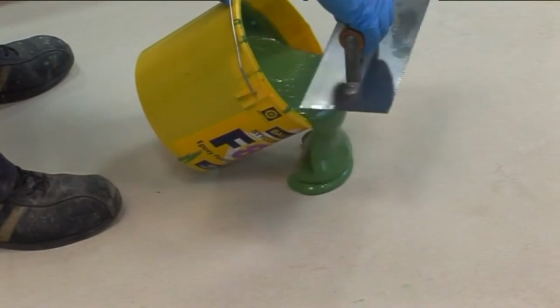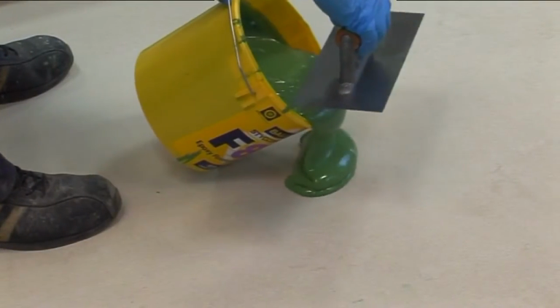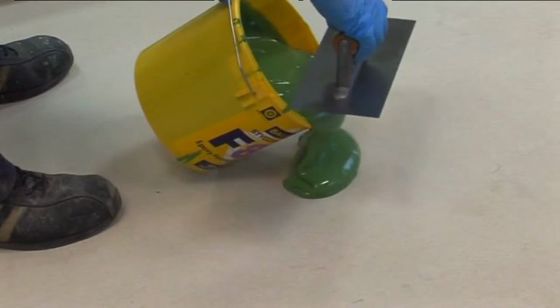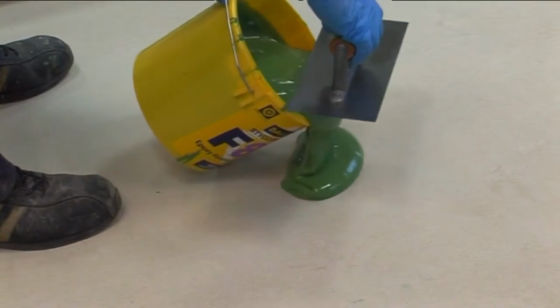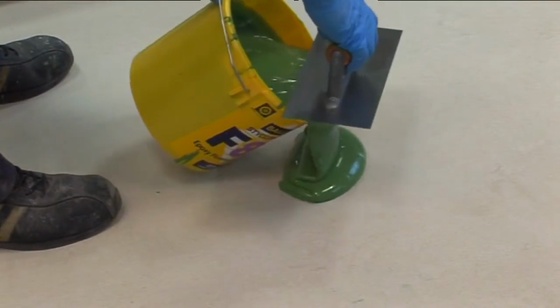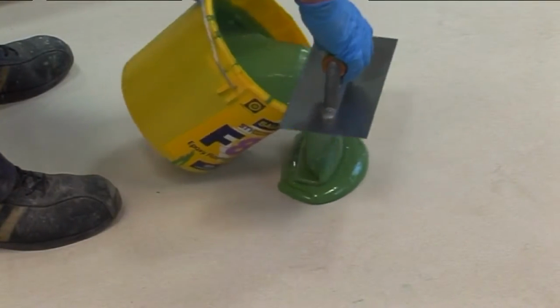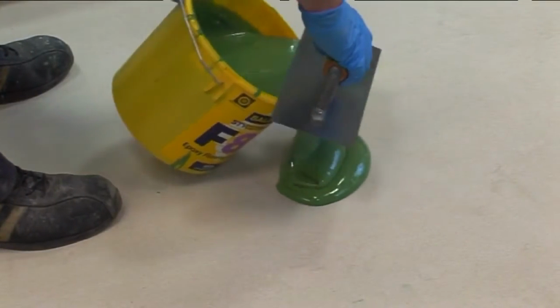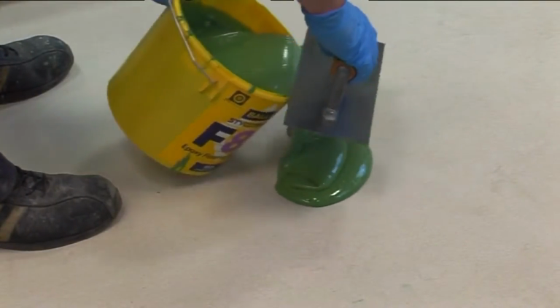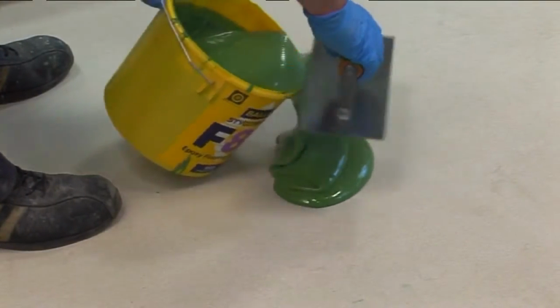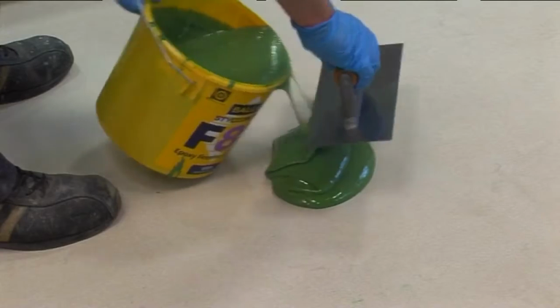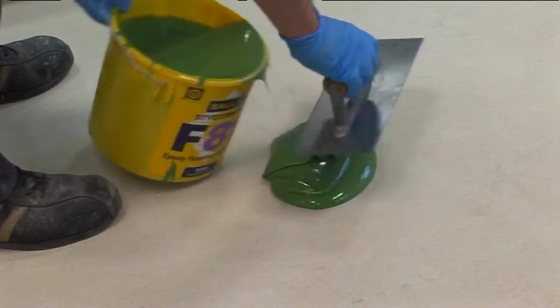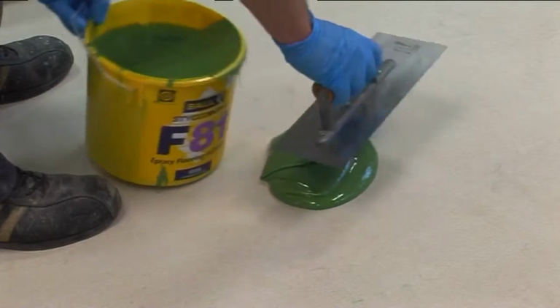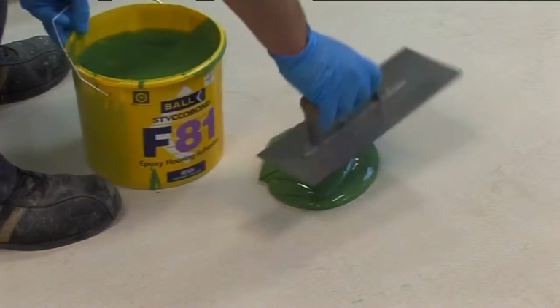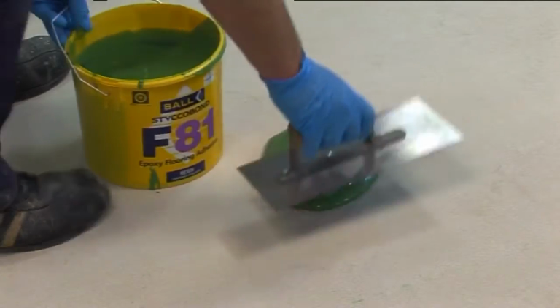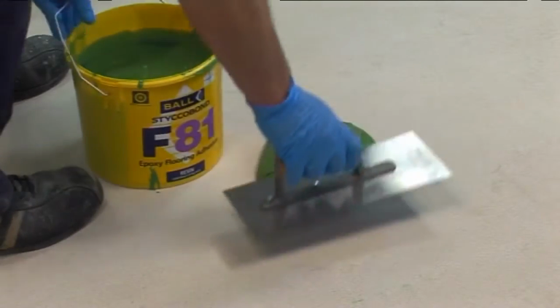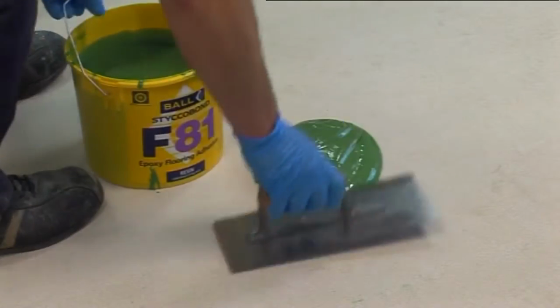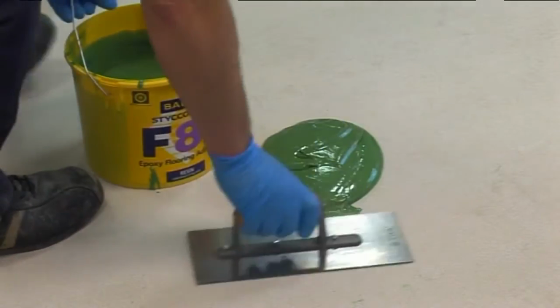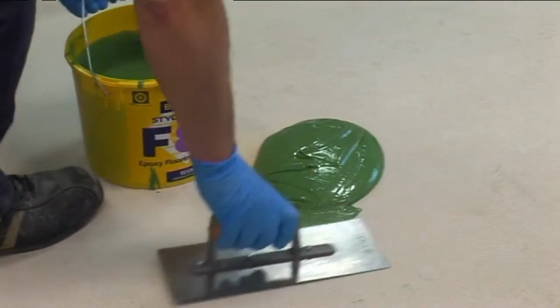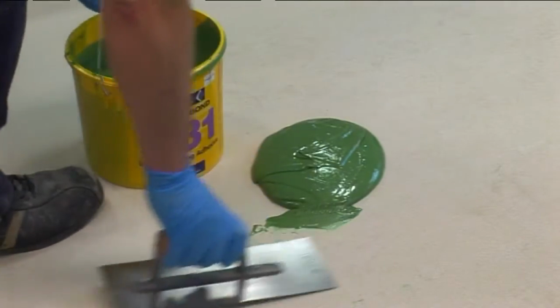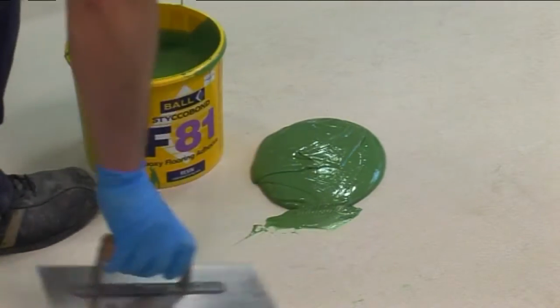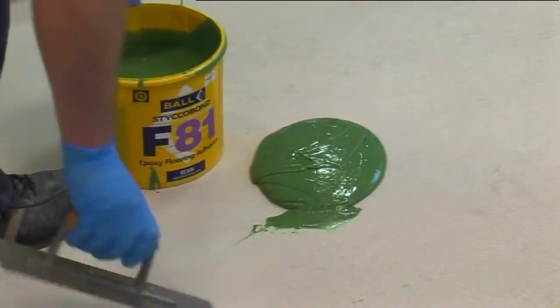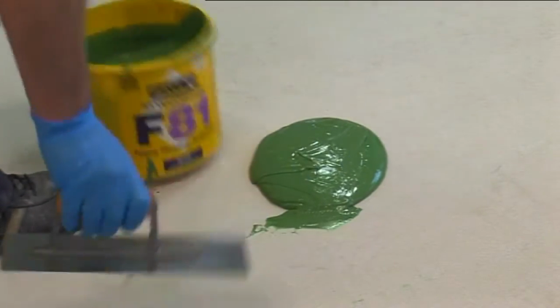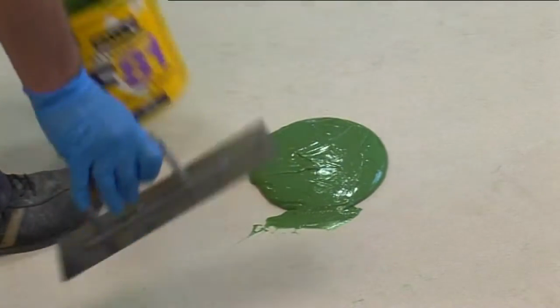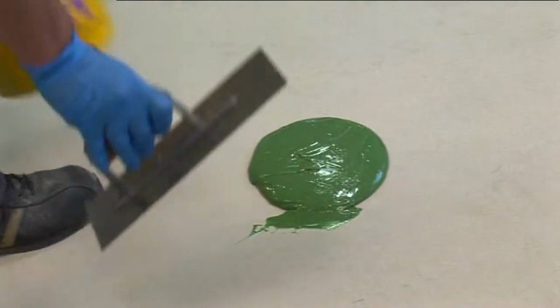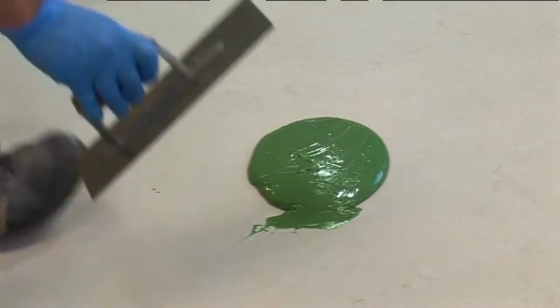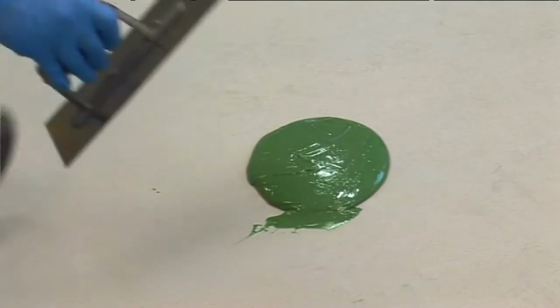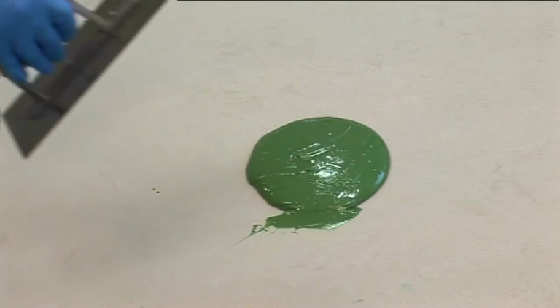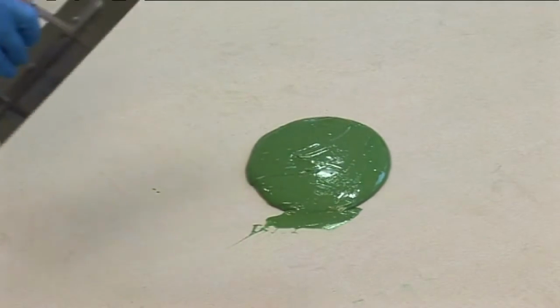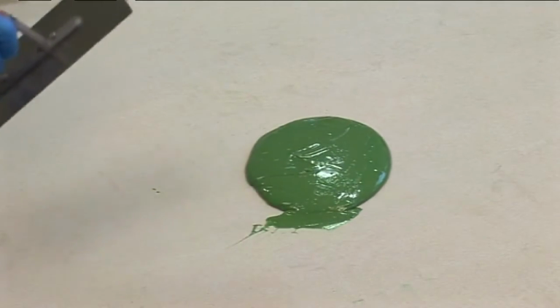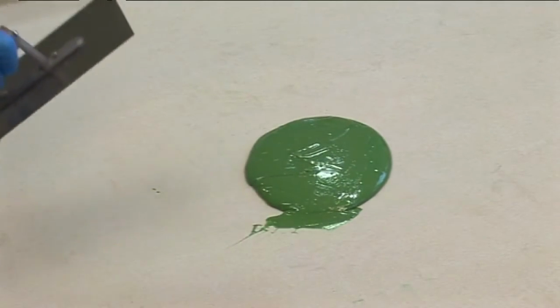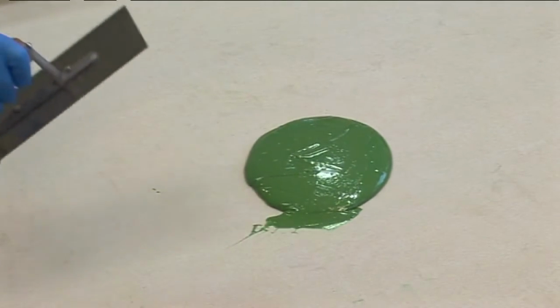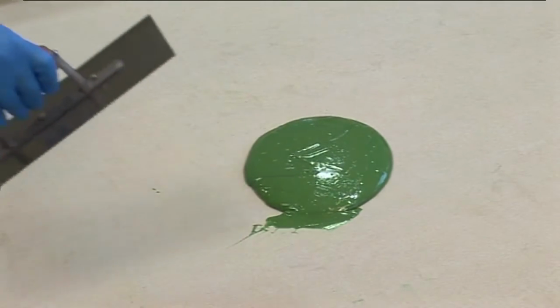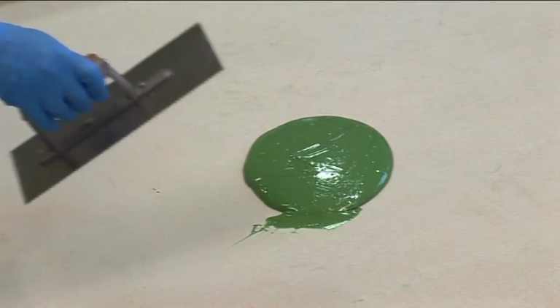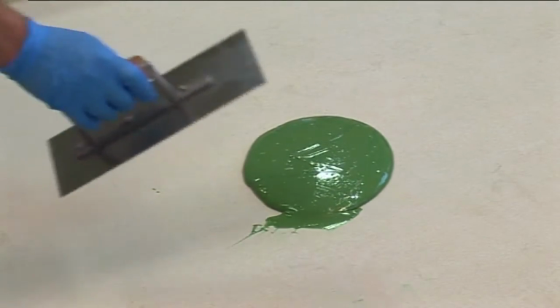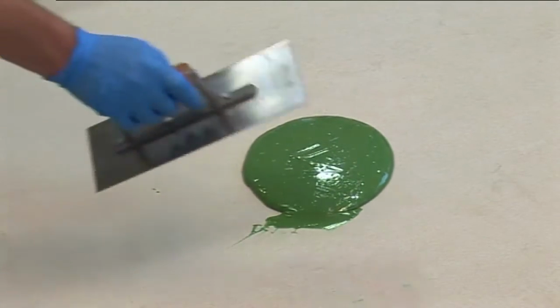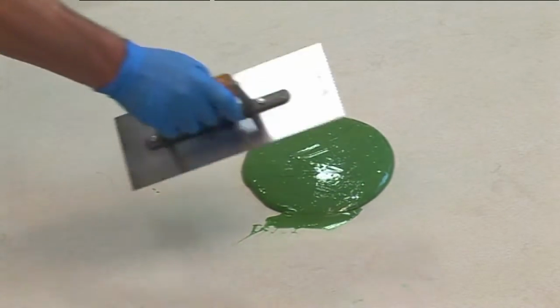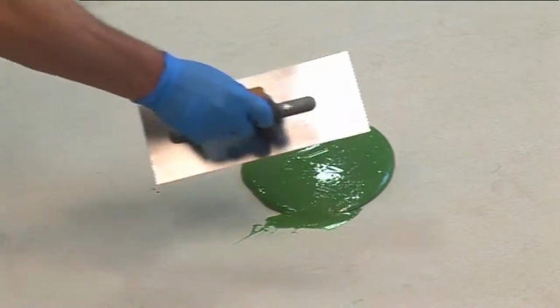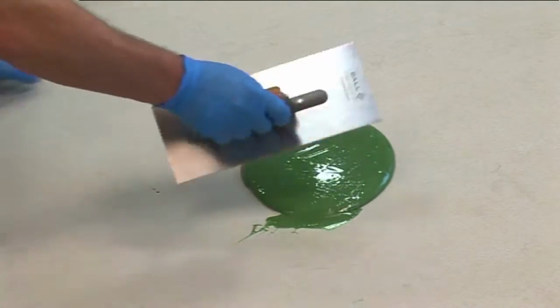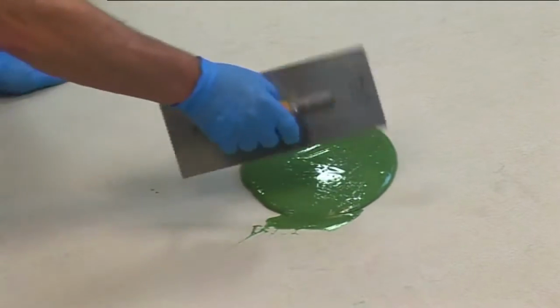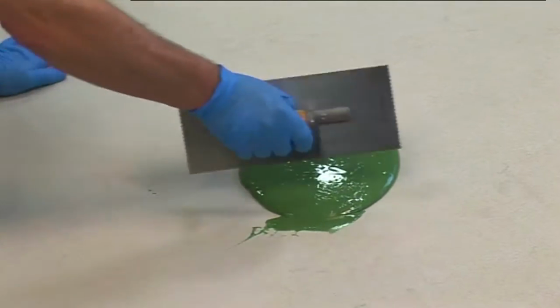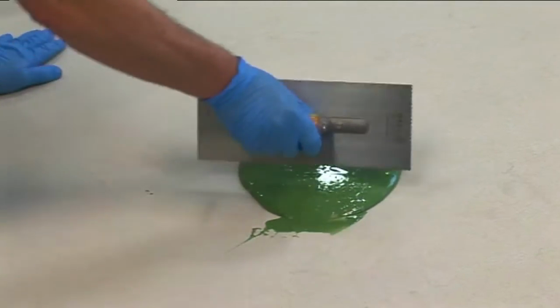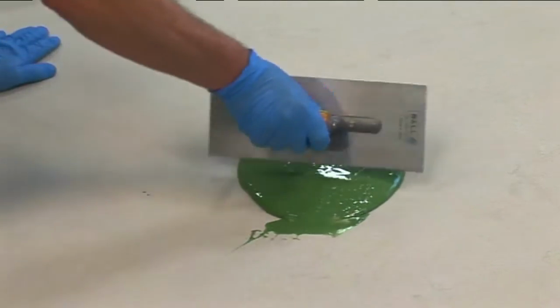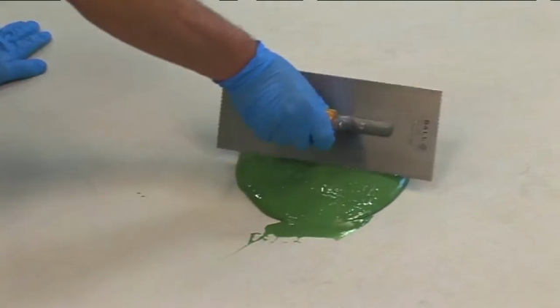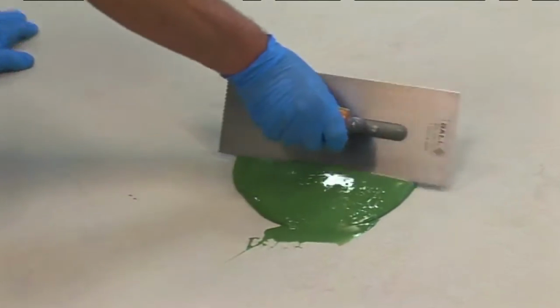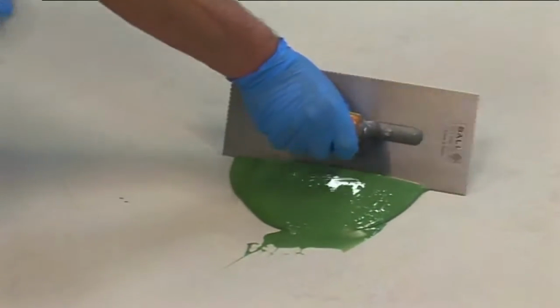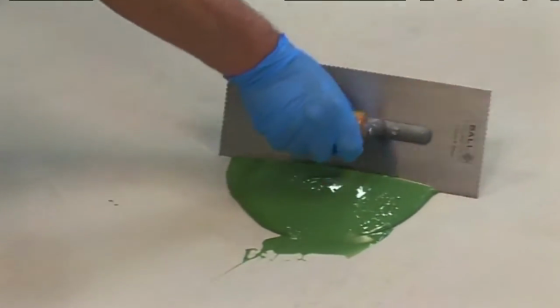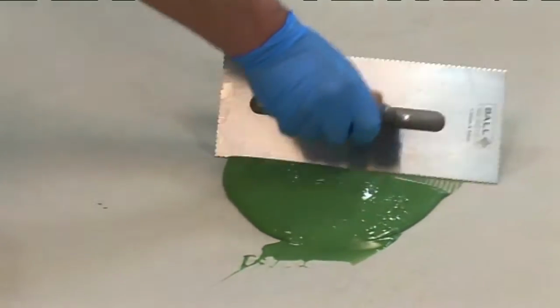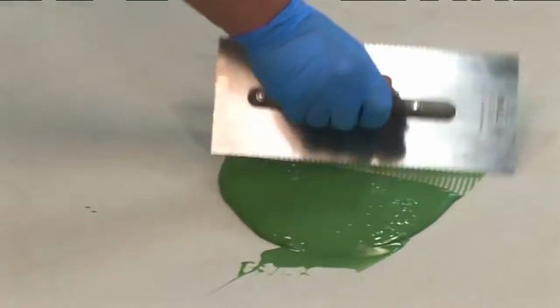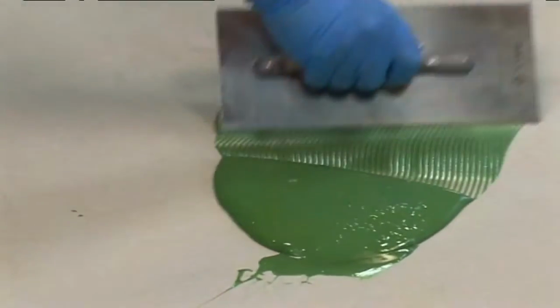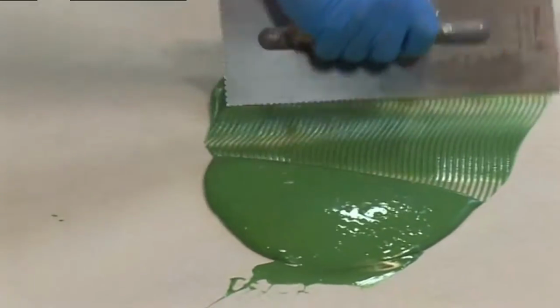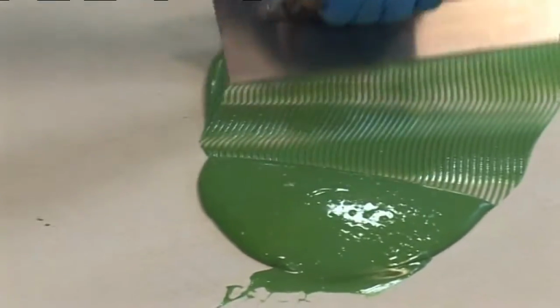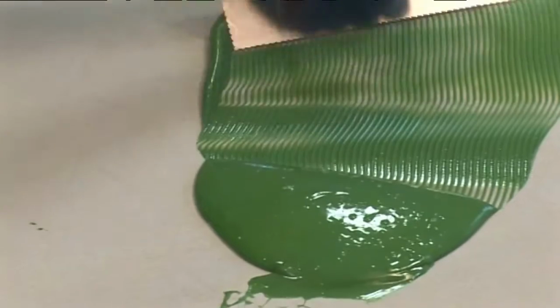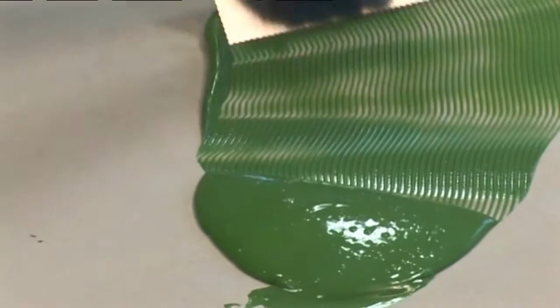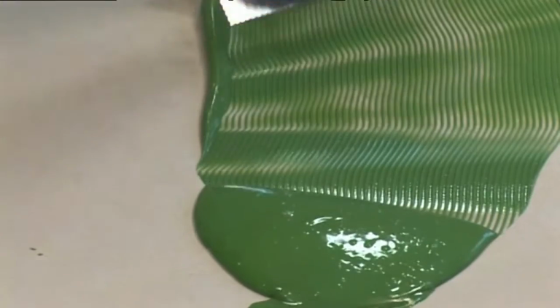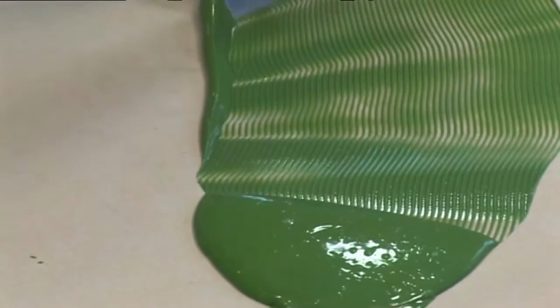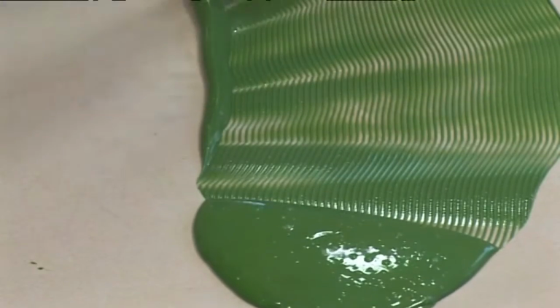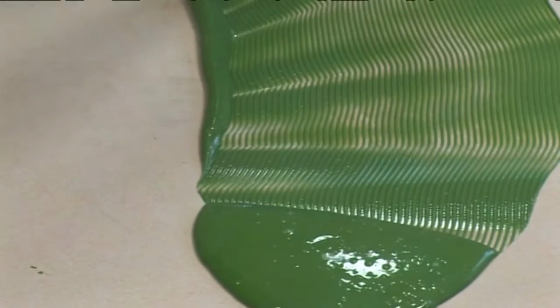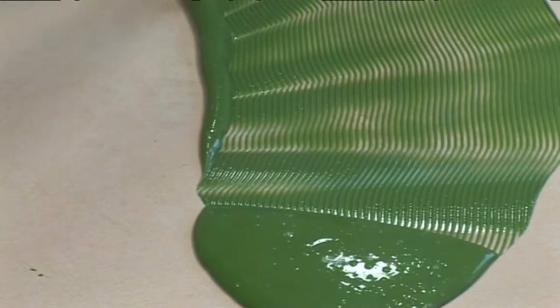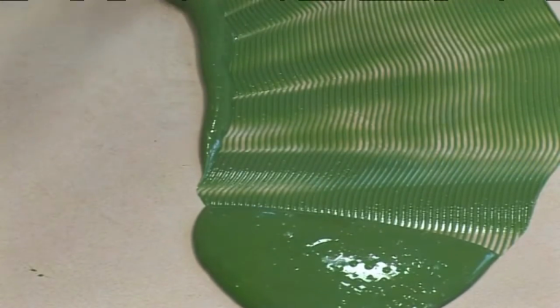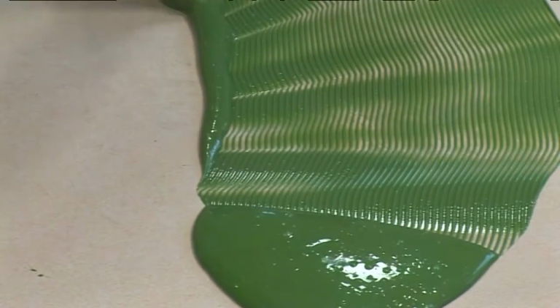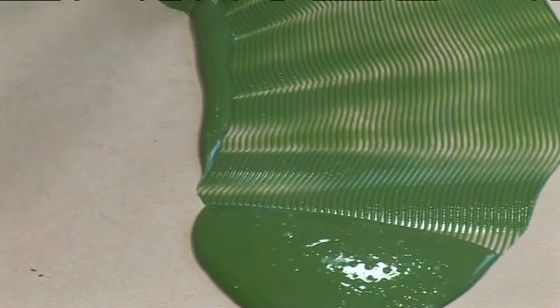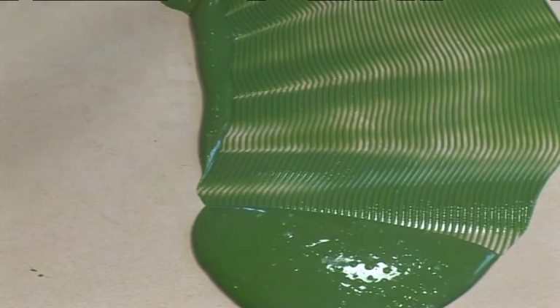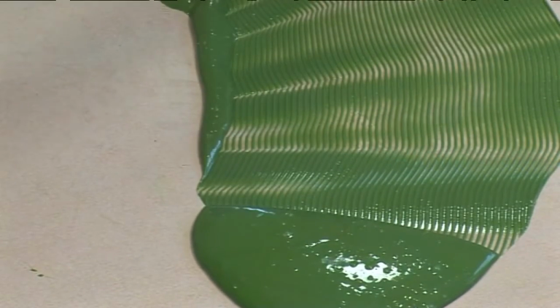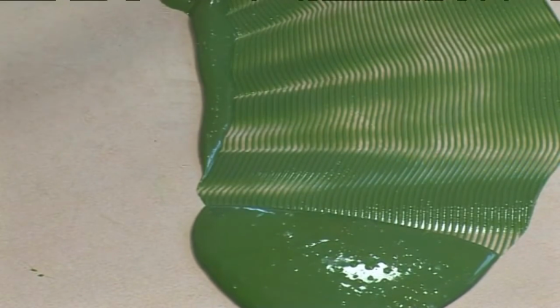Hold the trowel at an angle of 60 degrees and spread the adhesive over an area which can be covered within the working time of the adhesive.